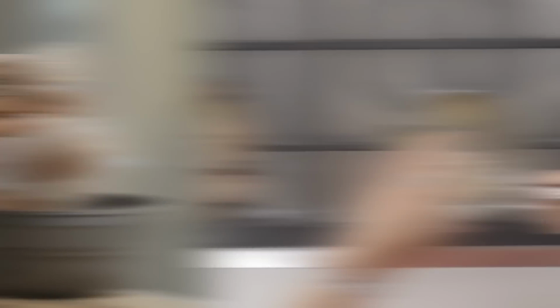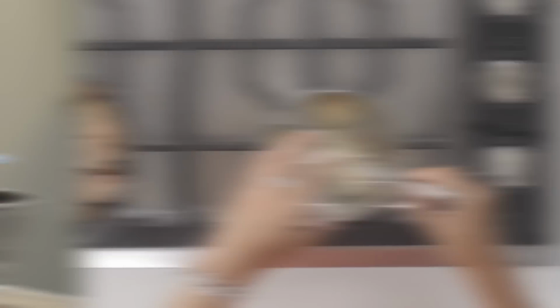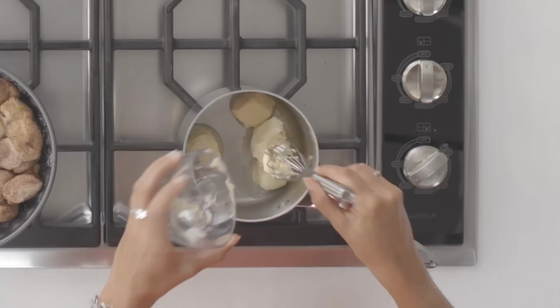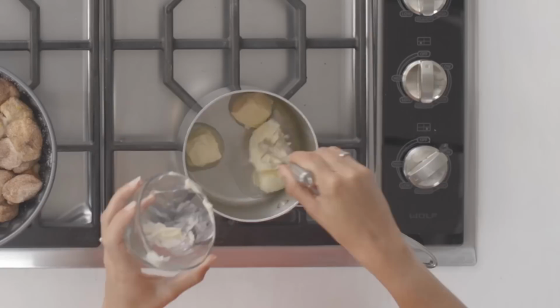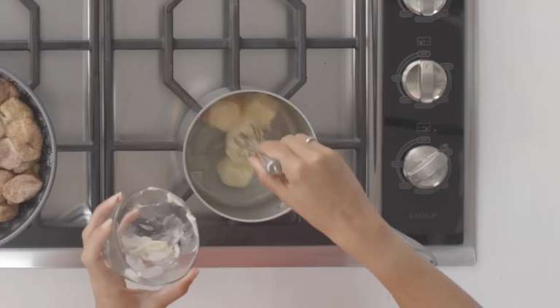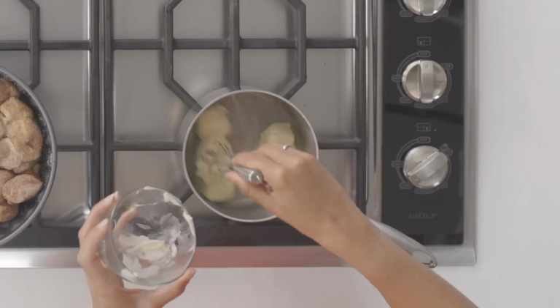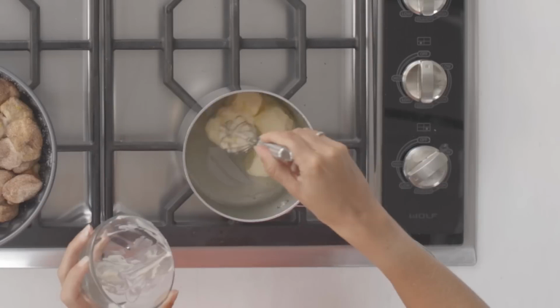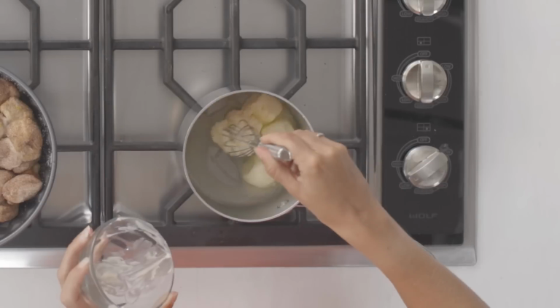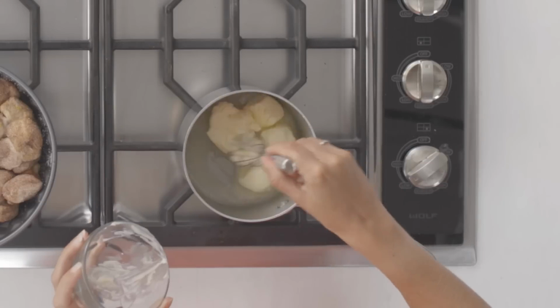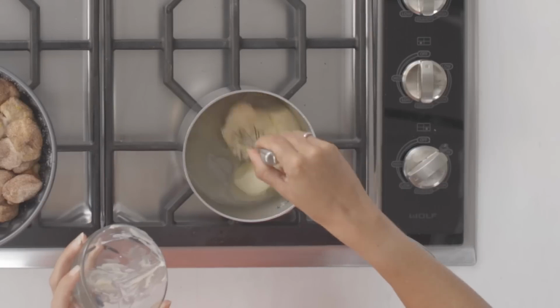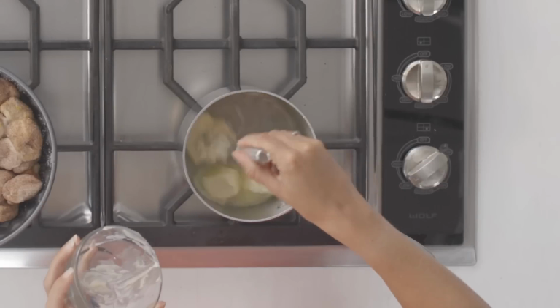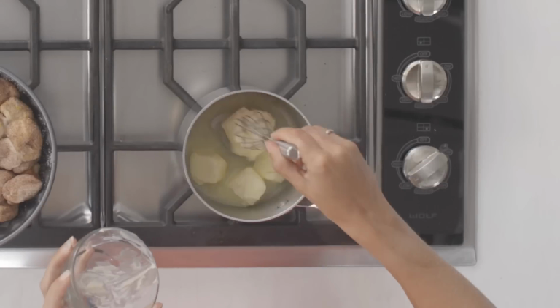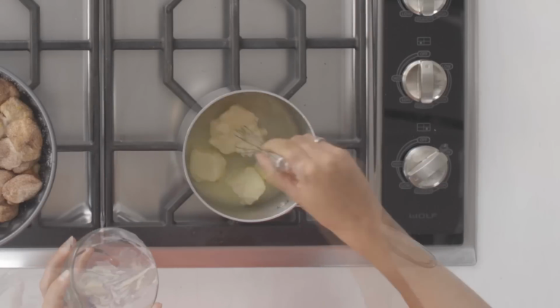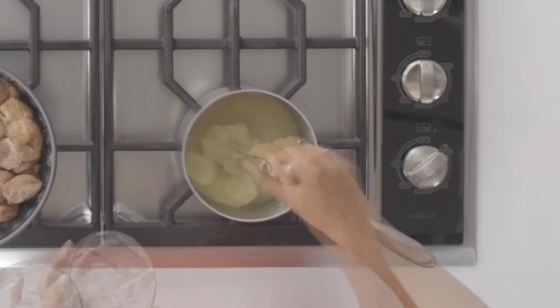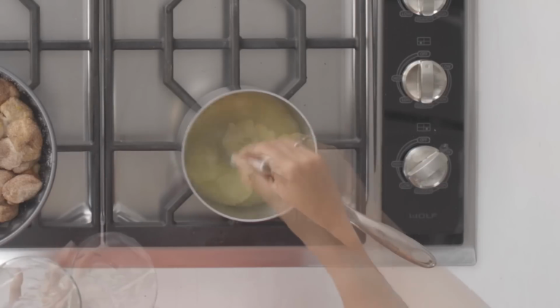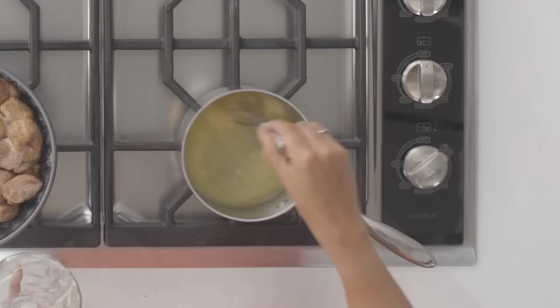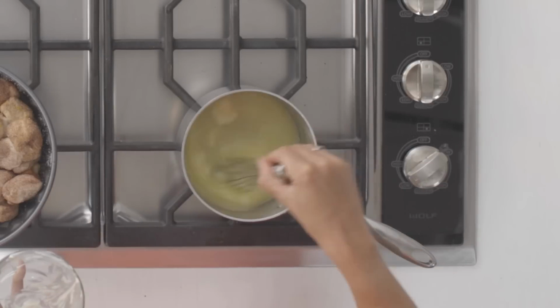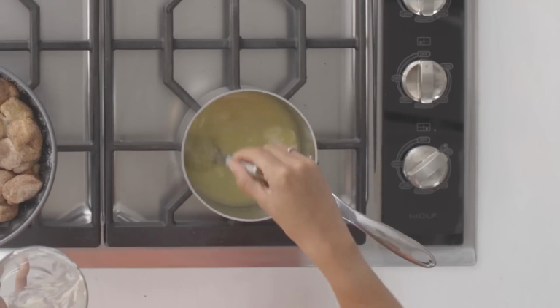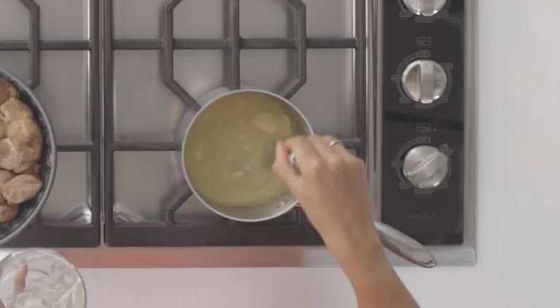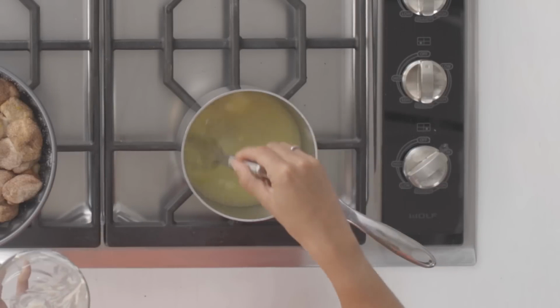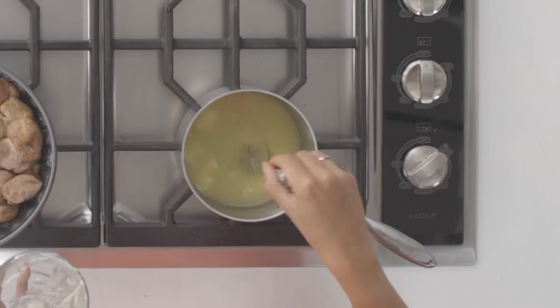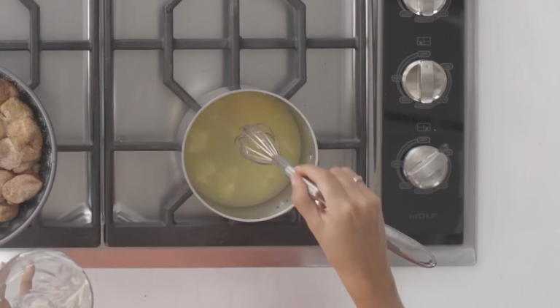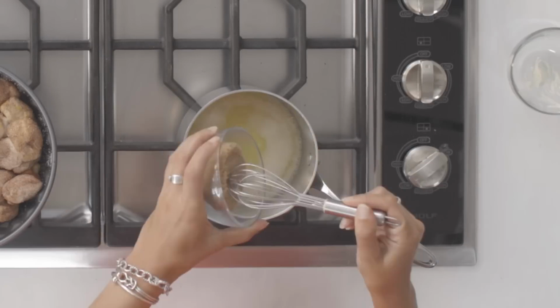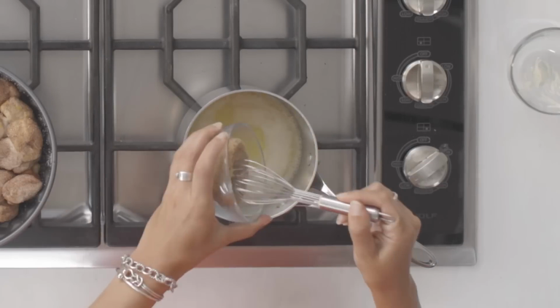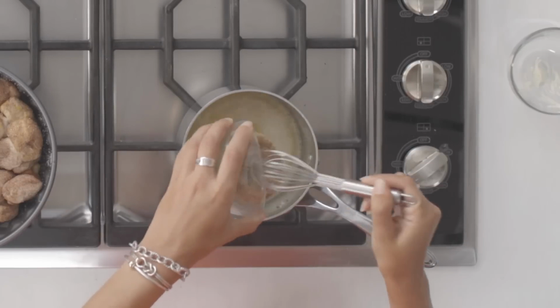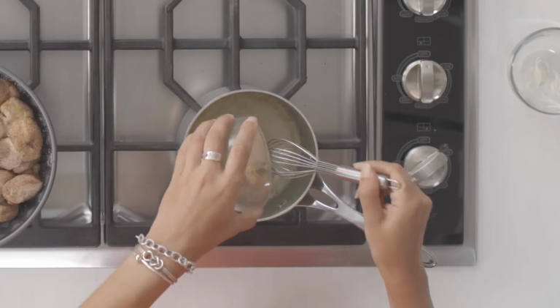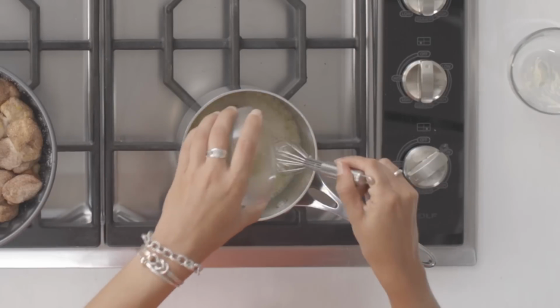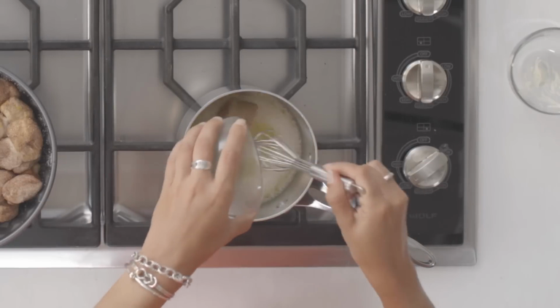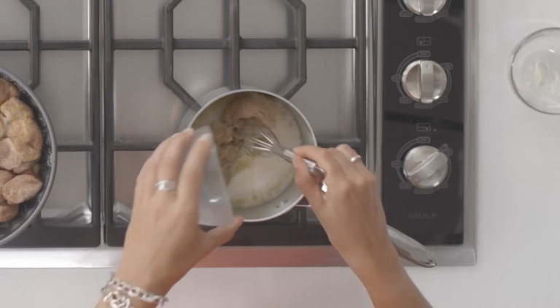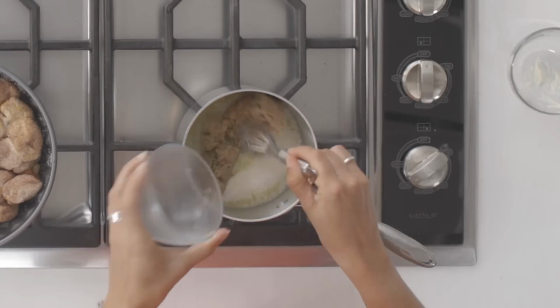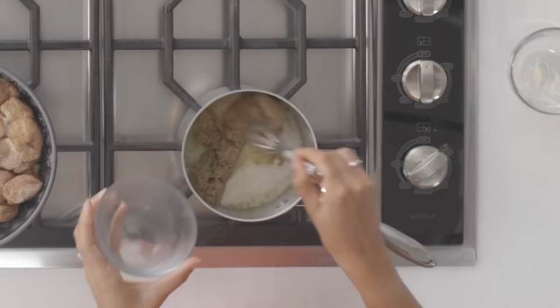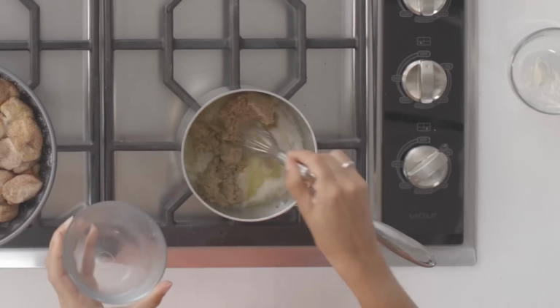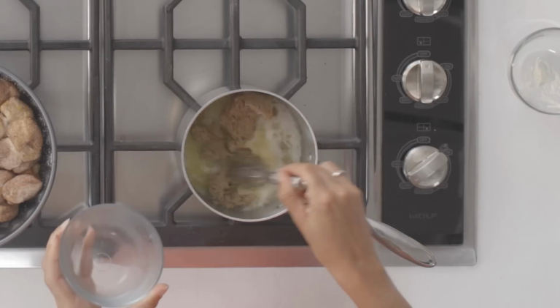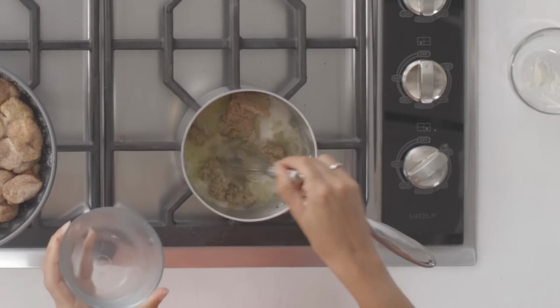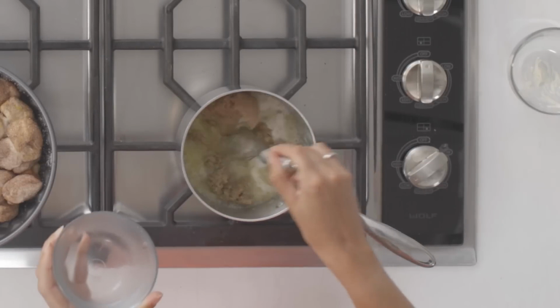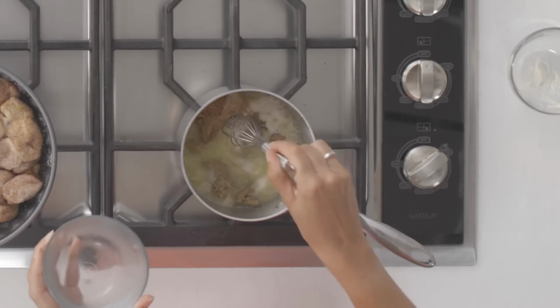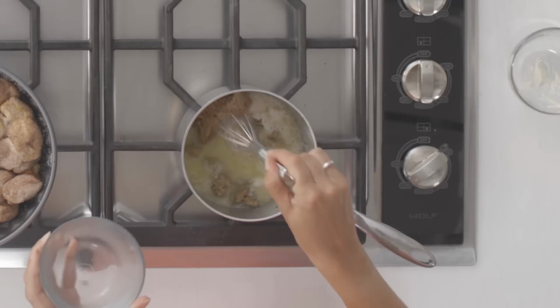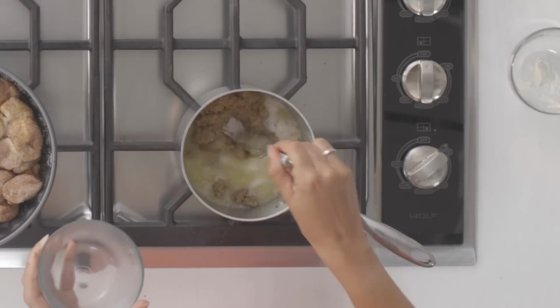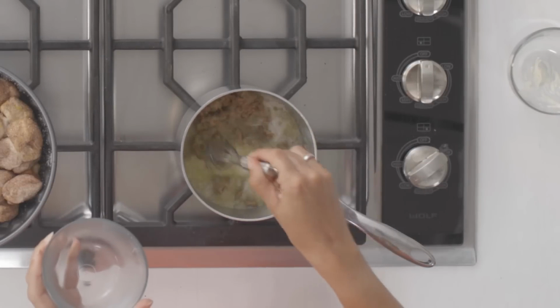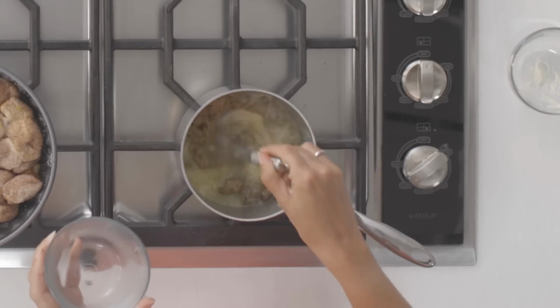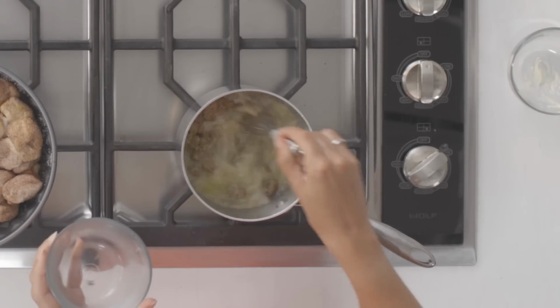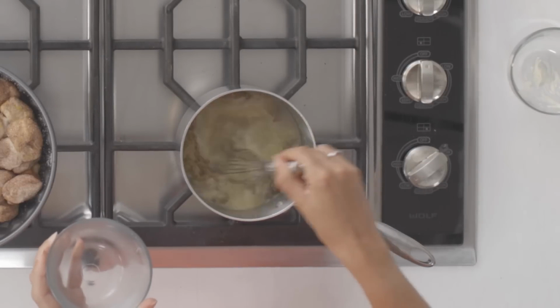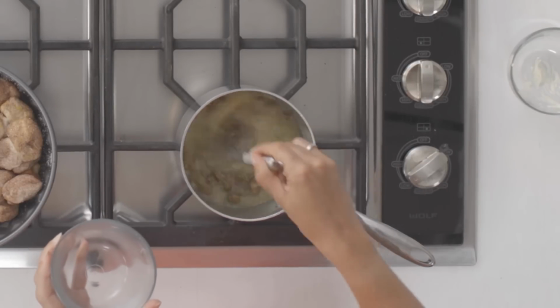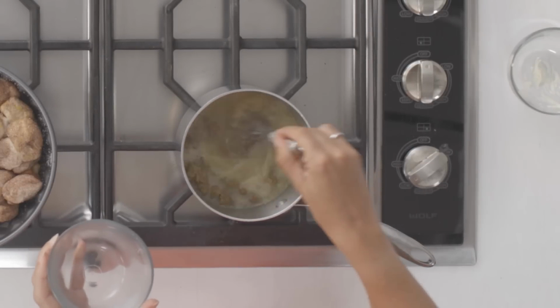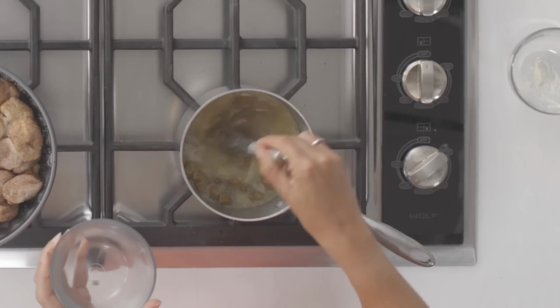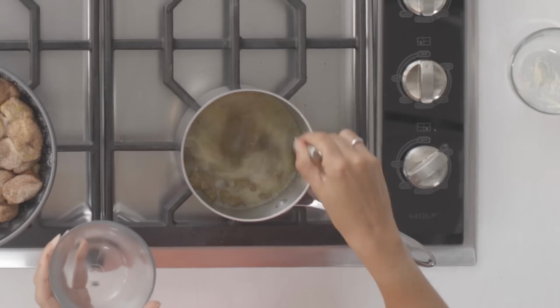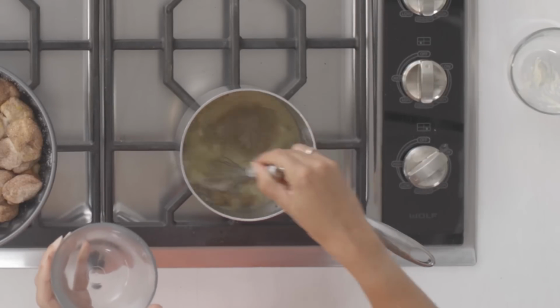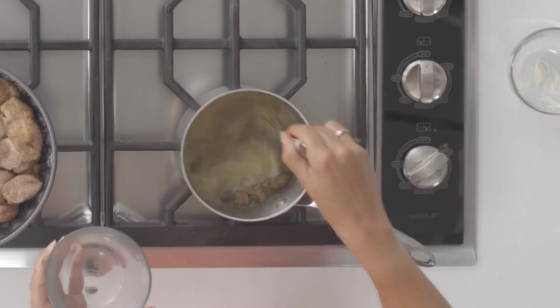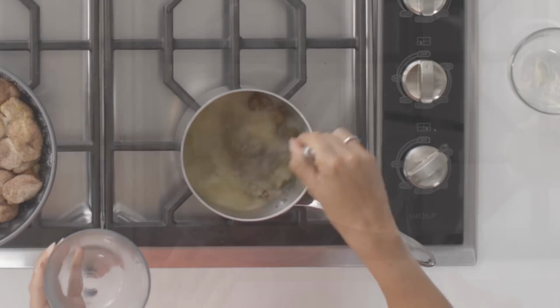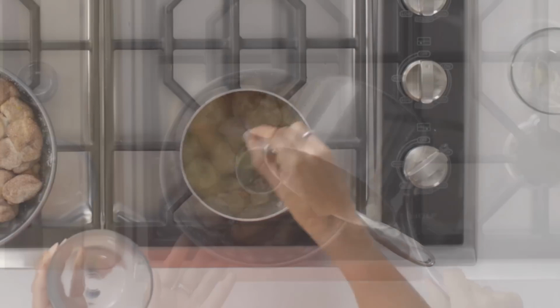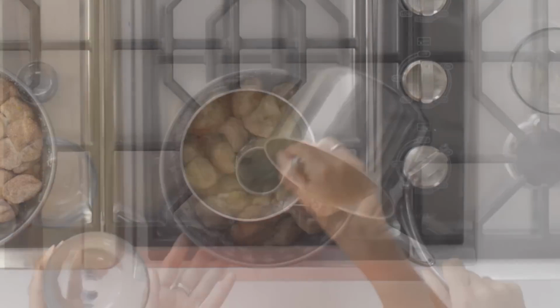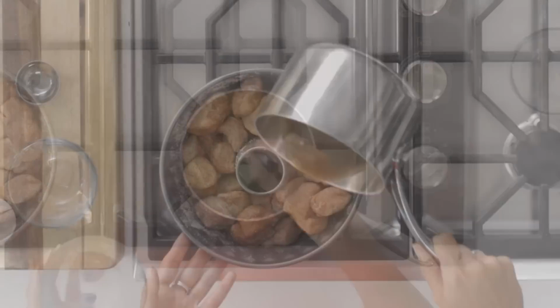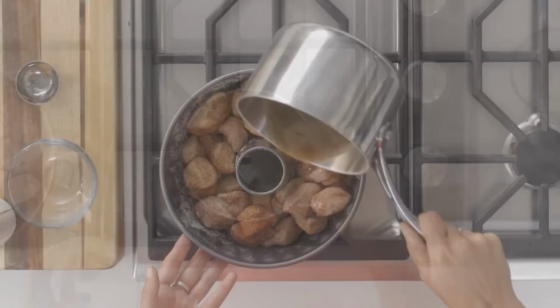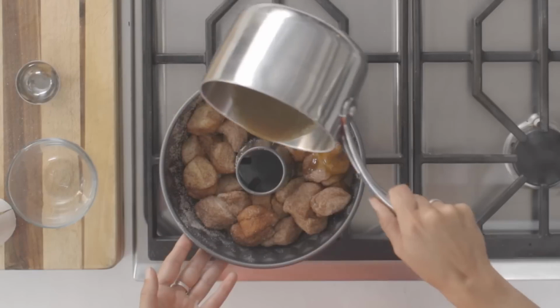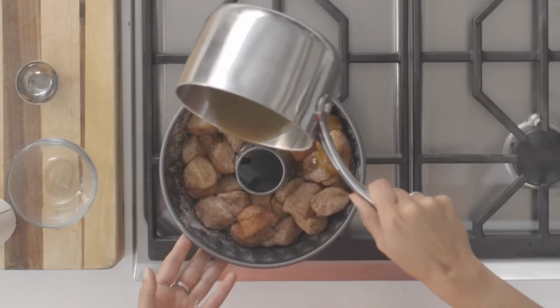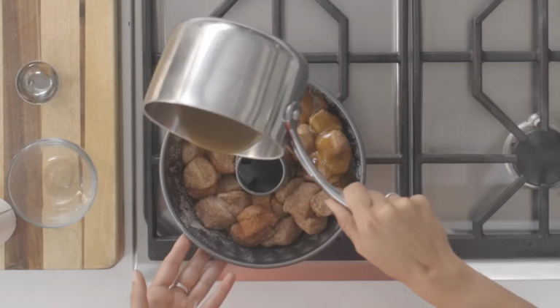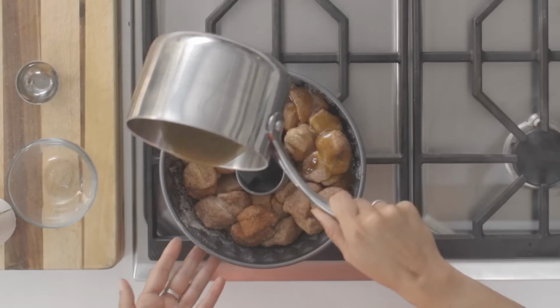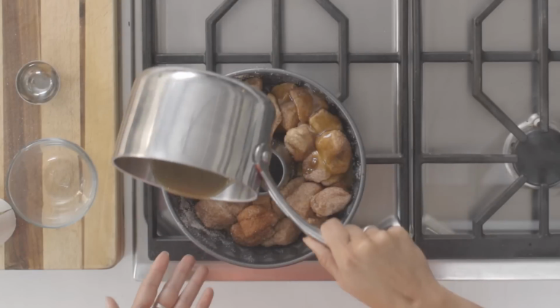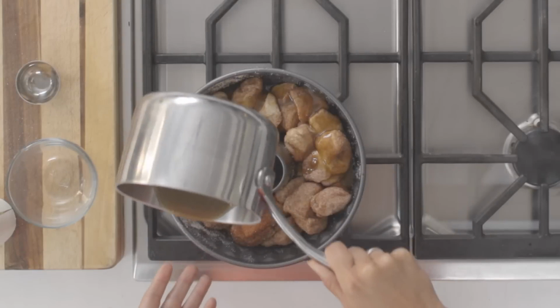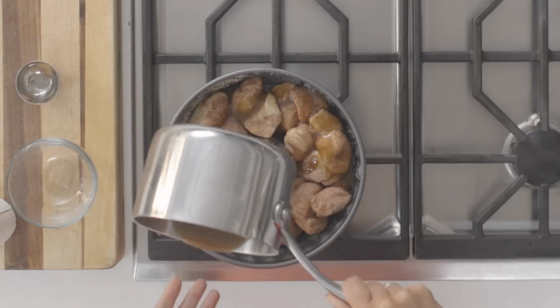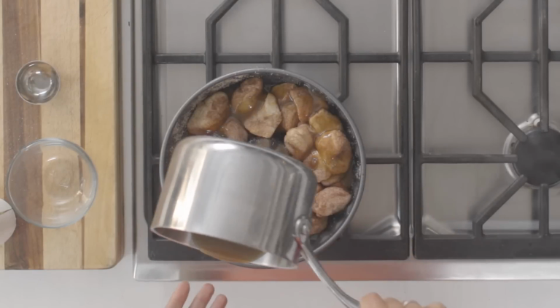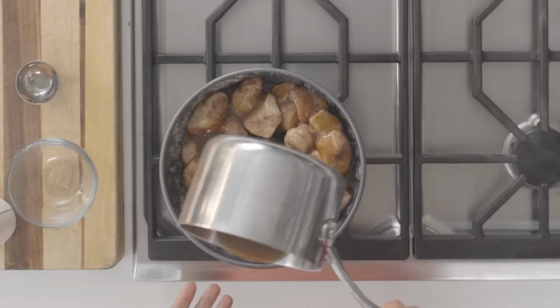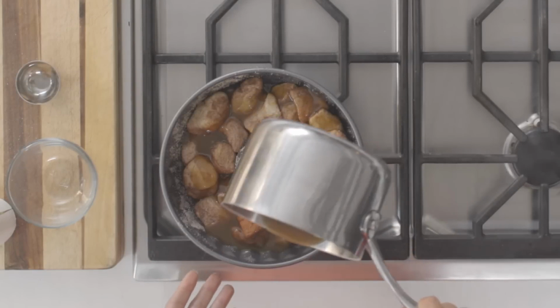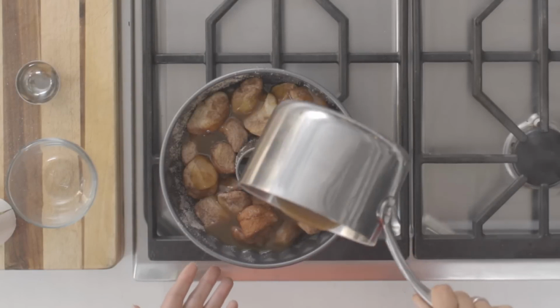Bring 10 tablespoons of butter to a simmer. Add in a half cup of Truvia Brown Sugar Blend. Pour over the dough.